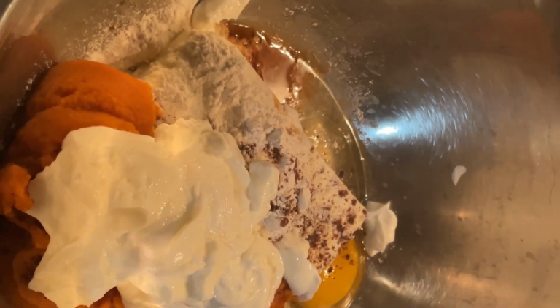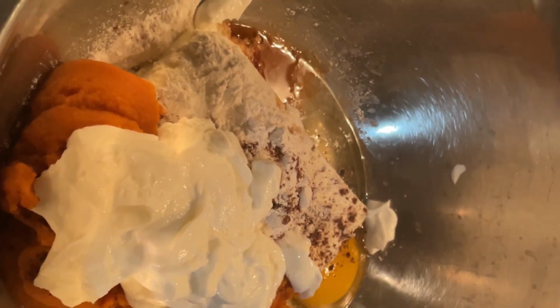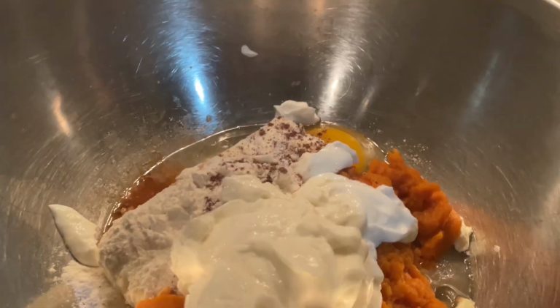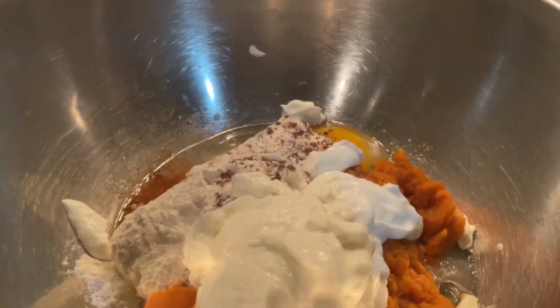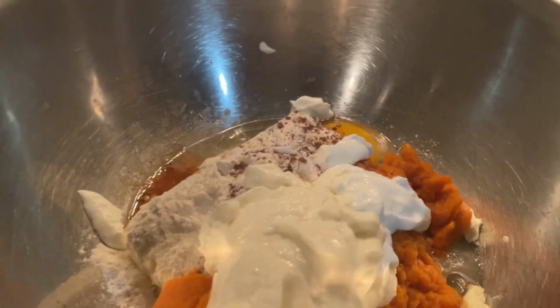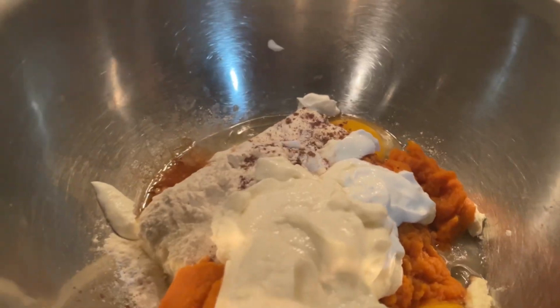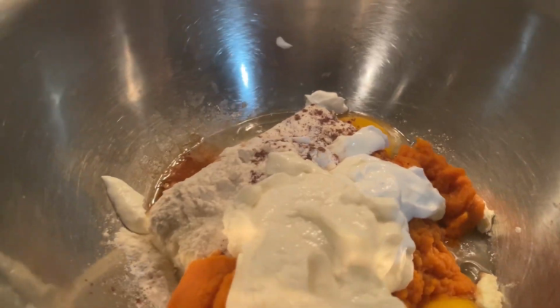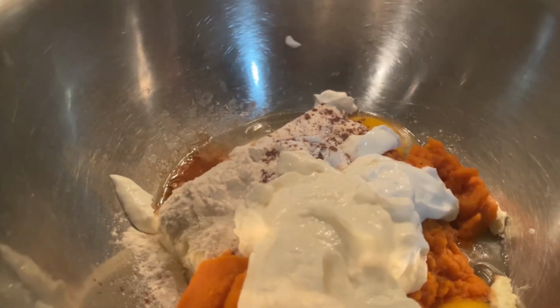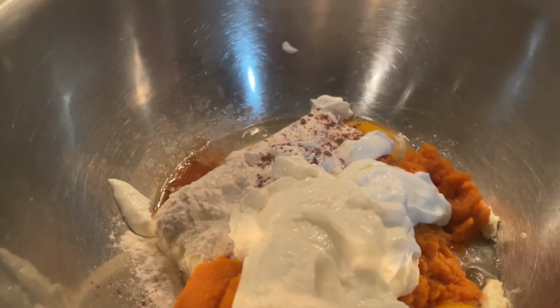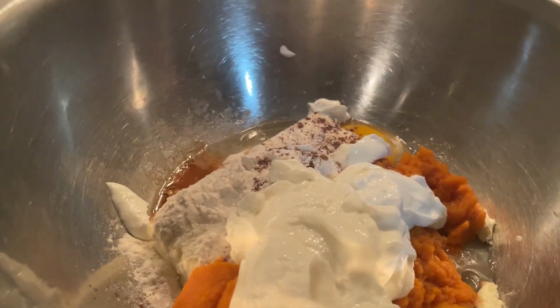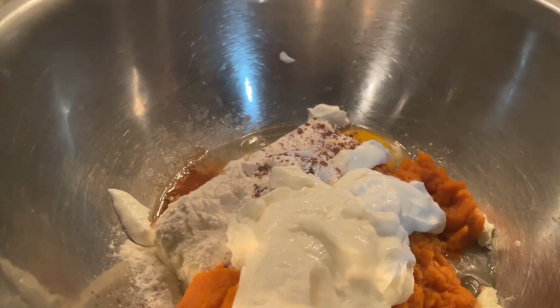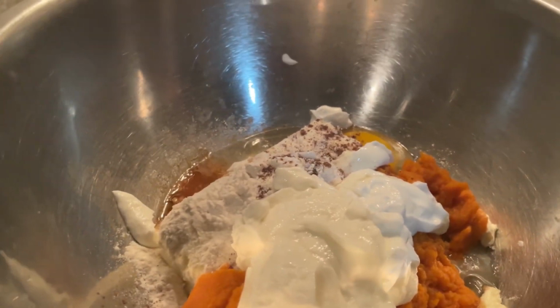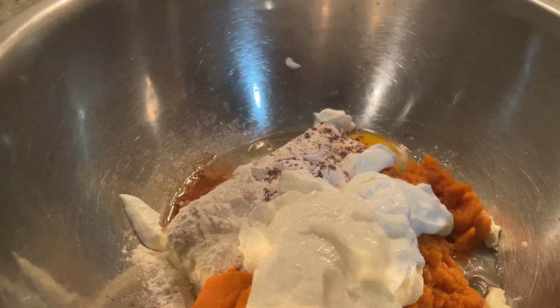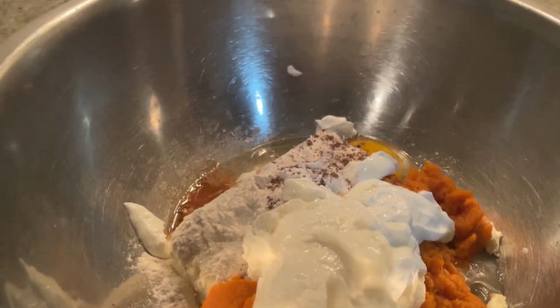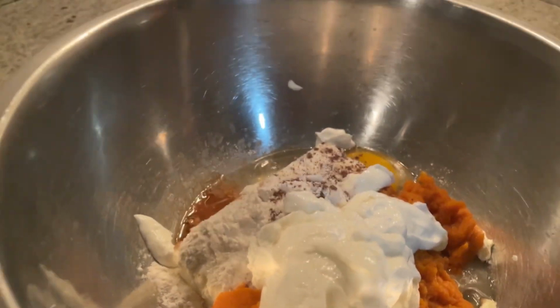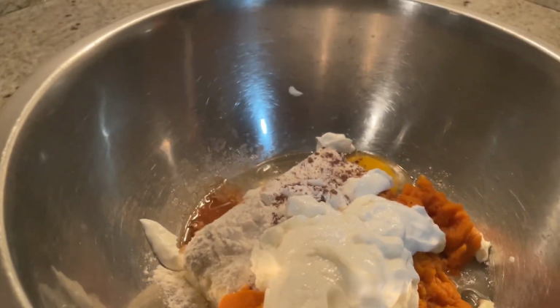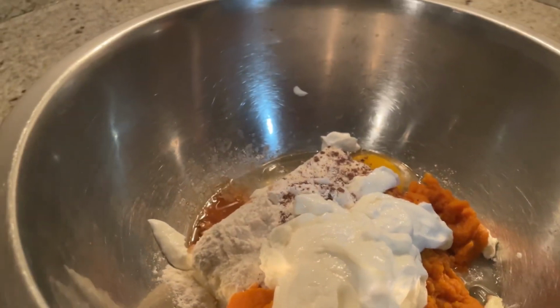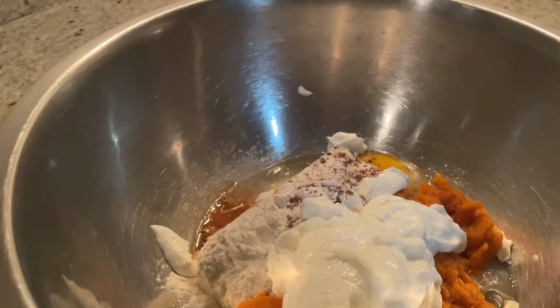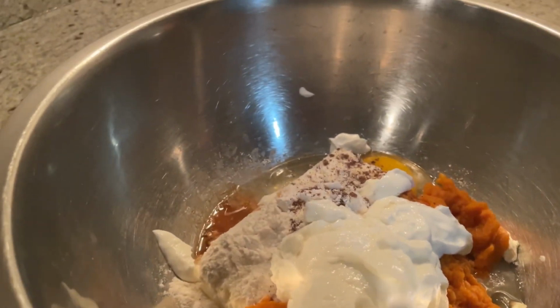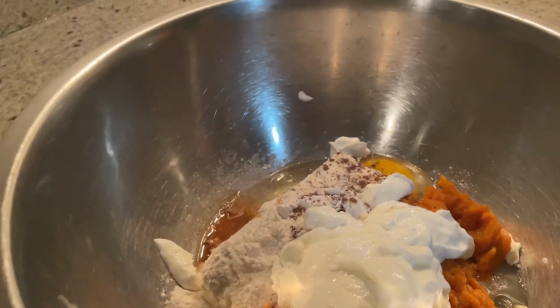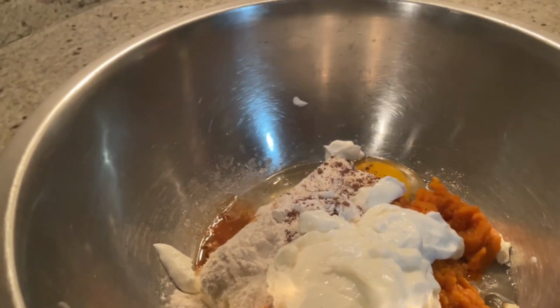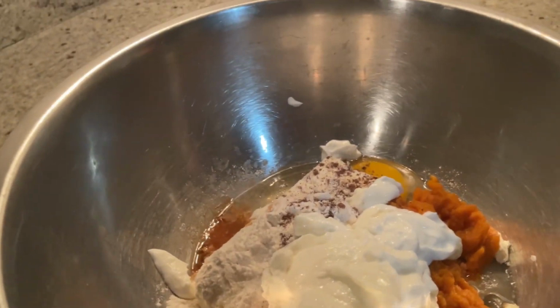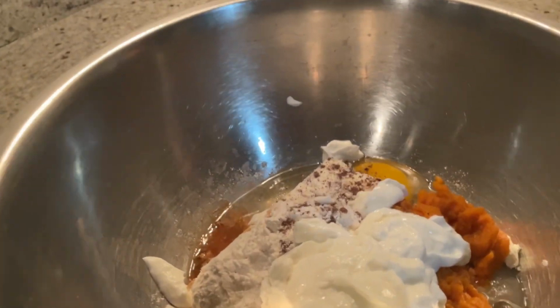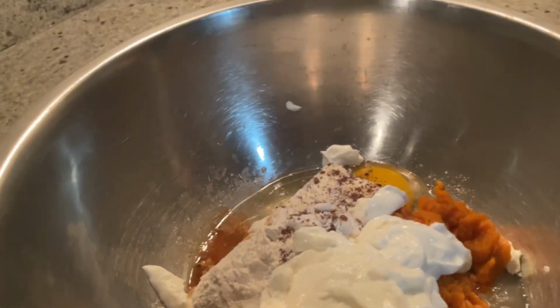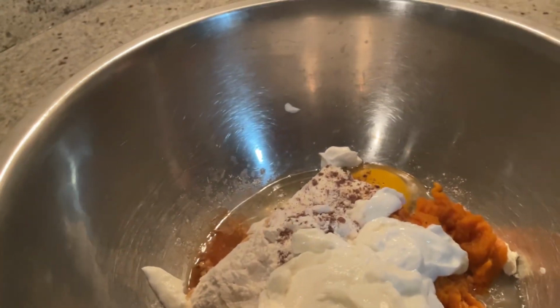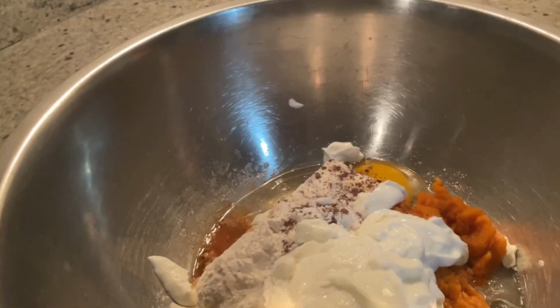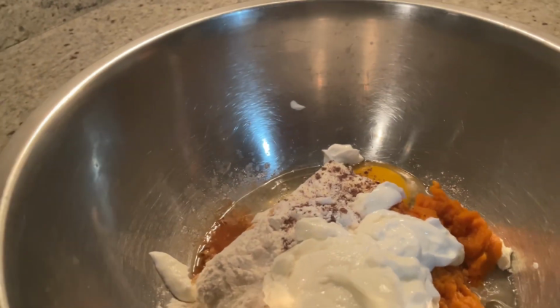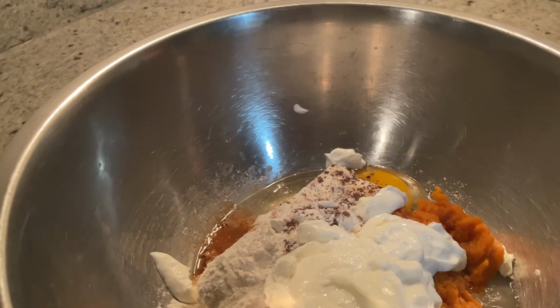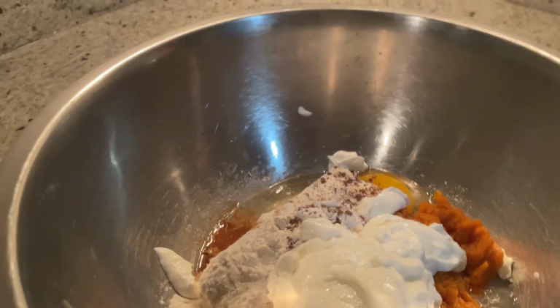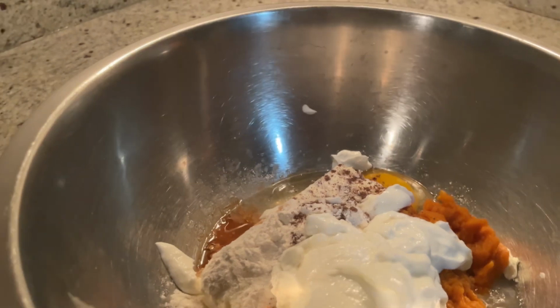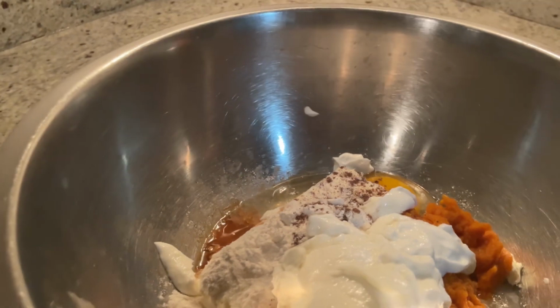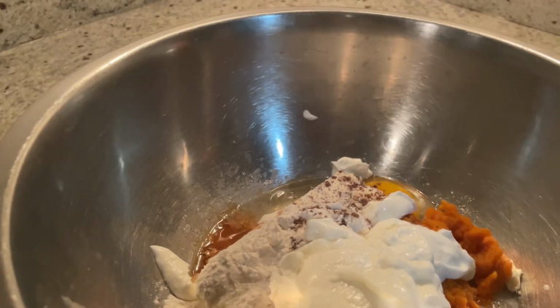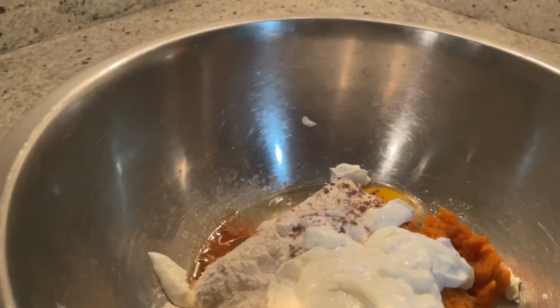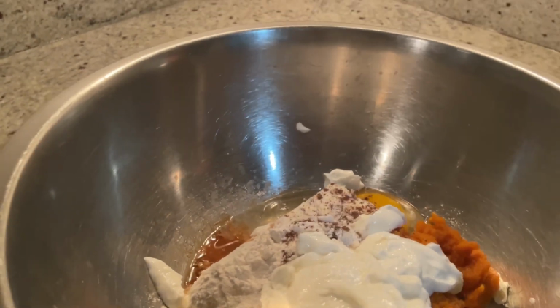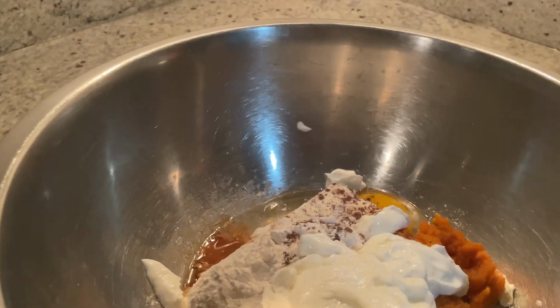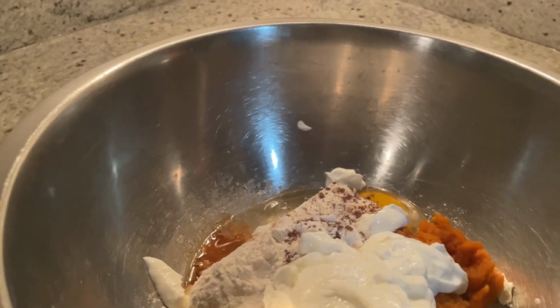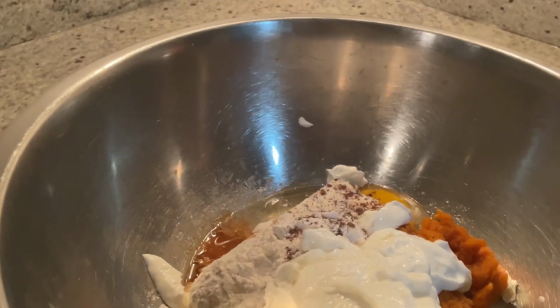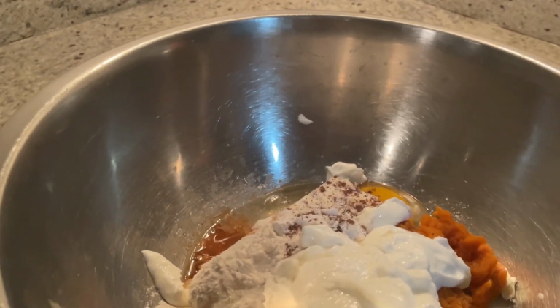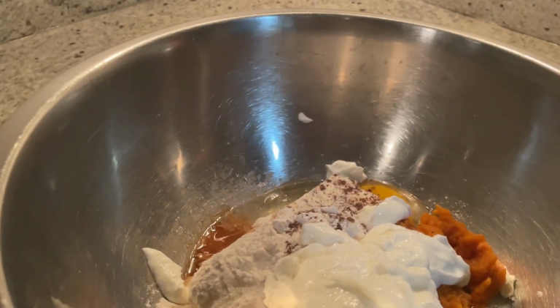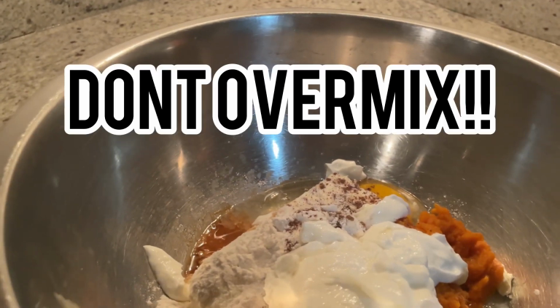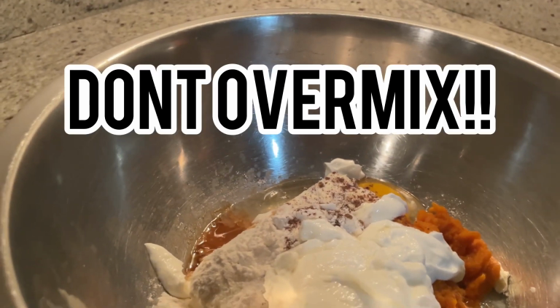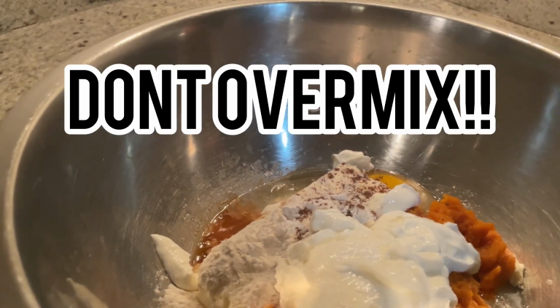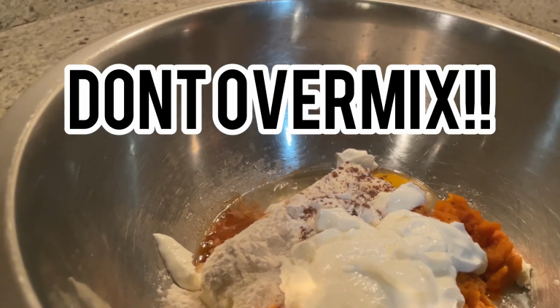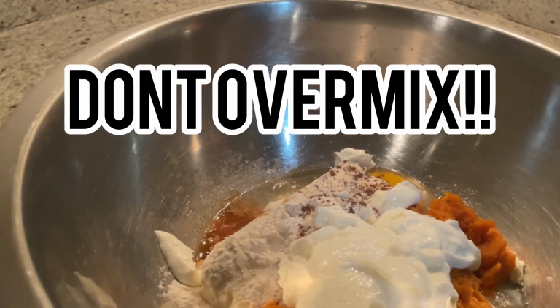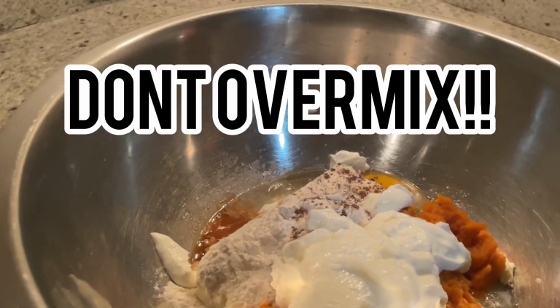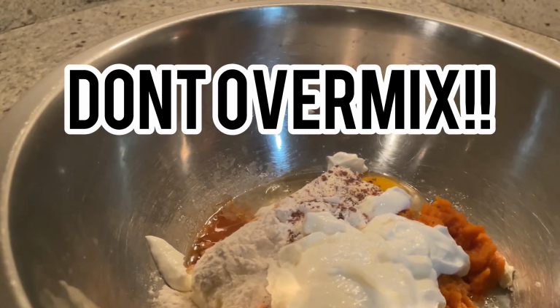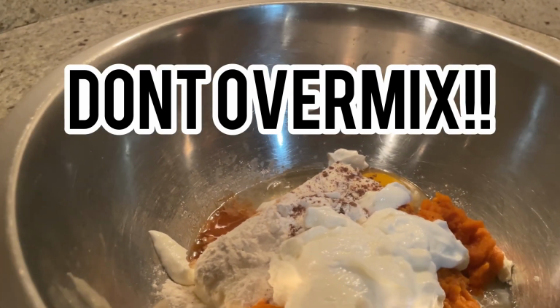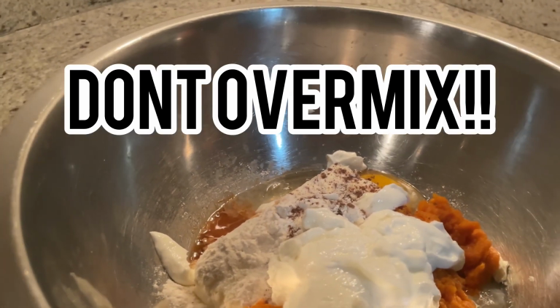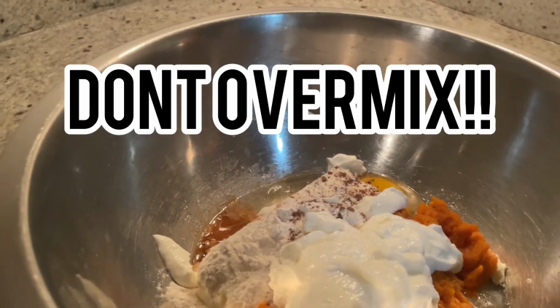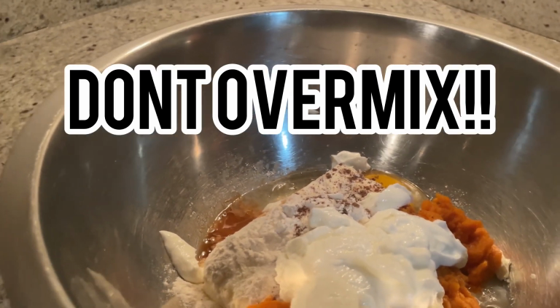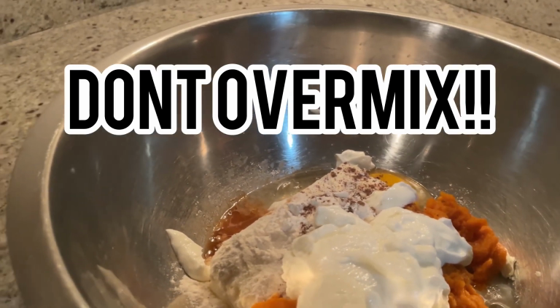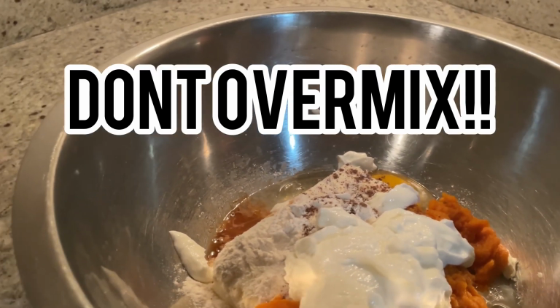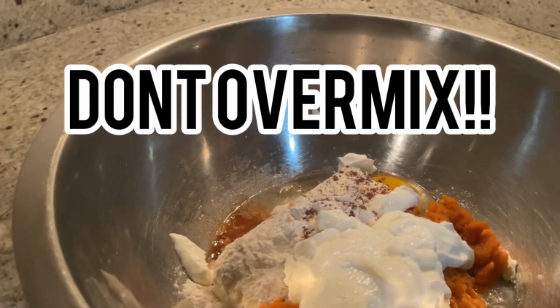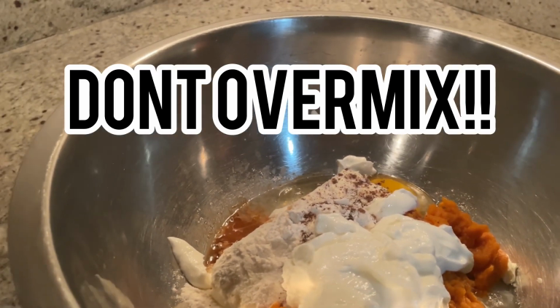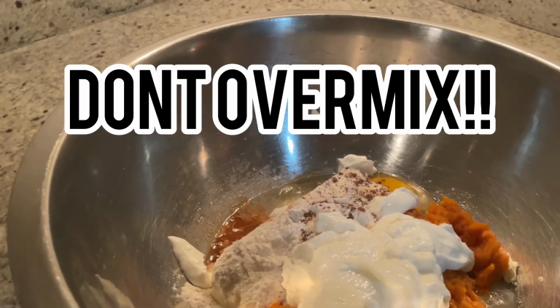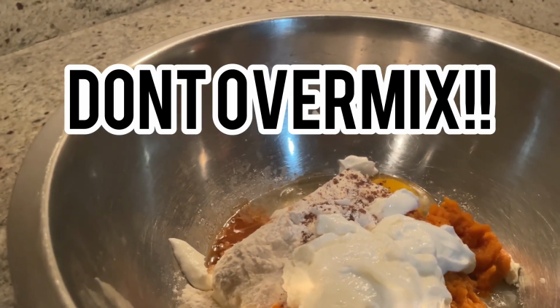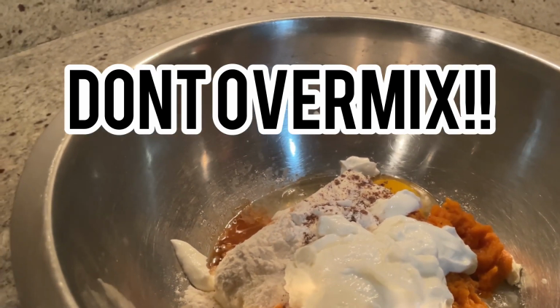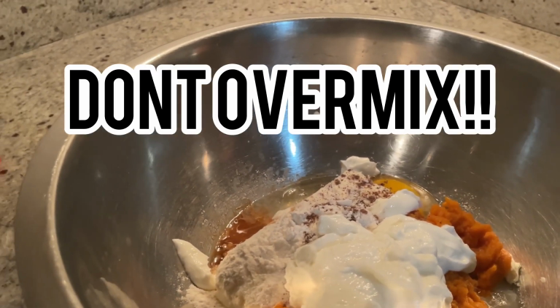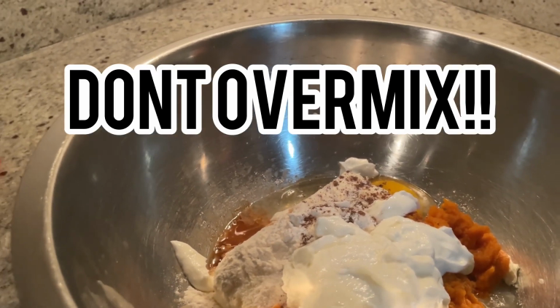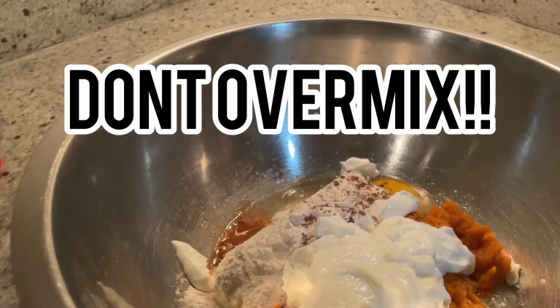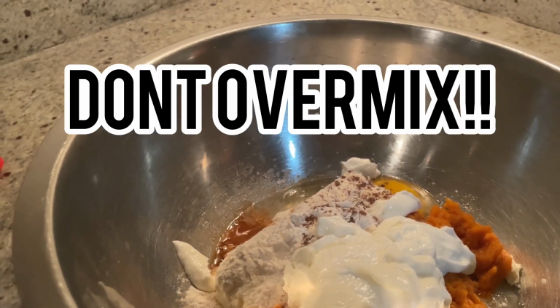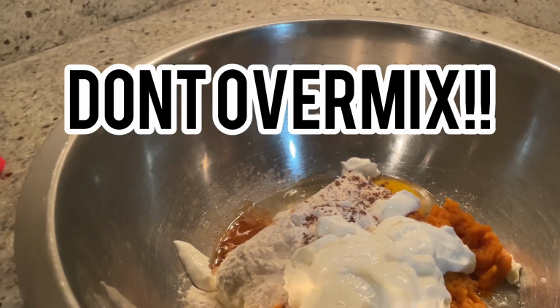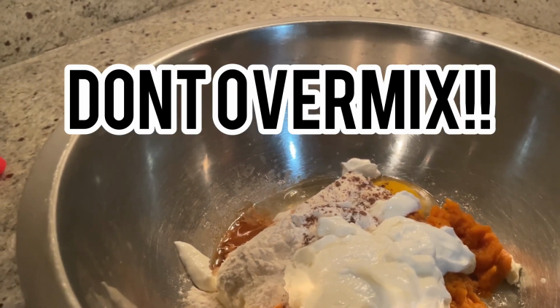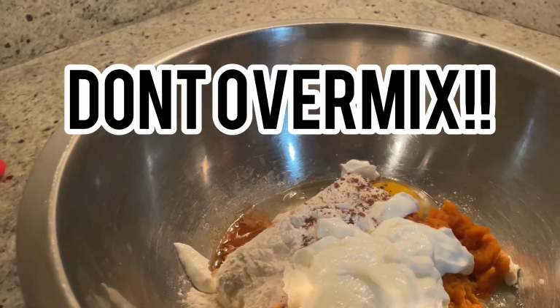And now it's time to whisk. Make sure, just like last time, to not over-mix, and make sure to mix it until it gets to a smooth batter.